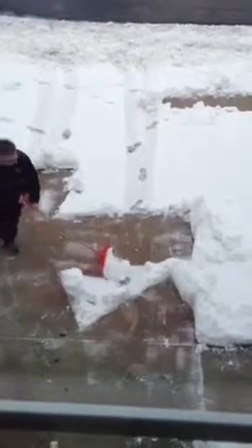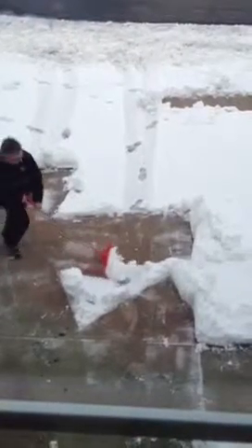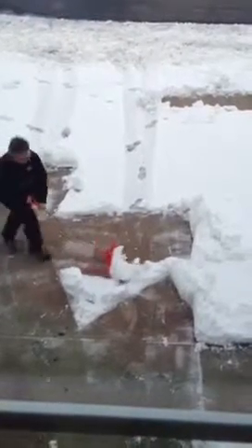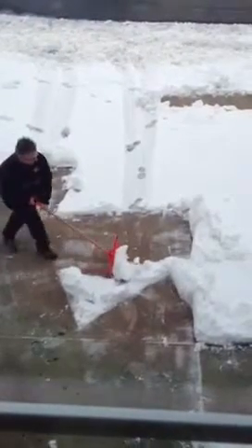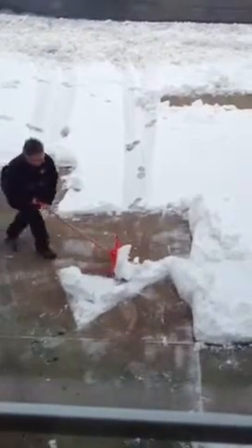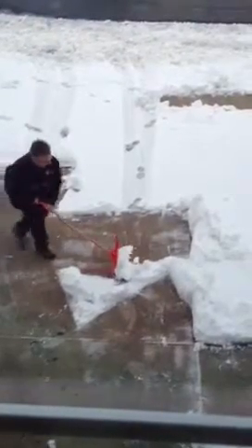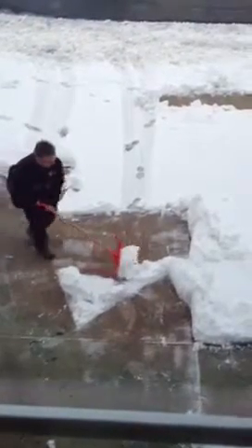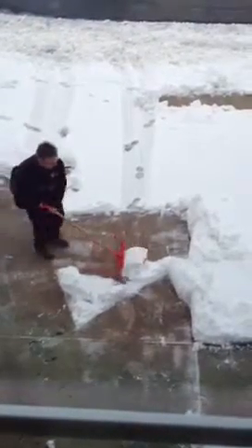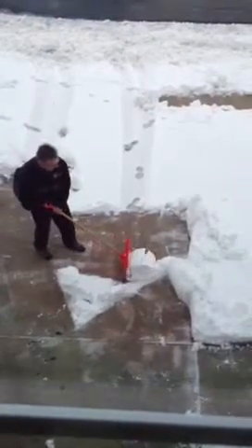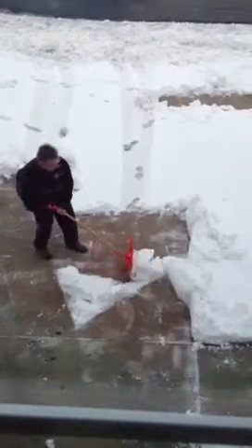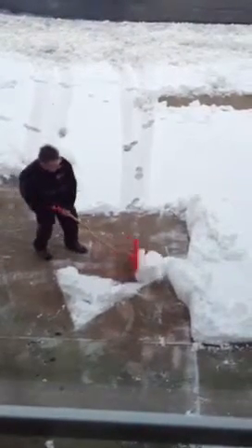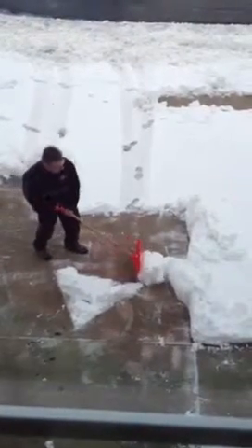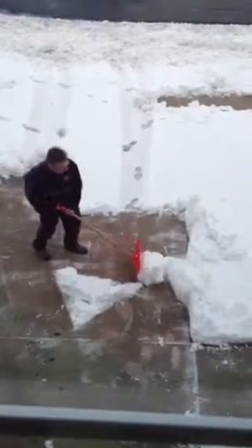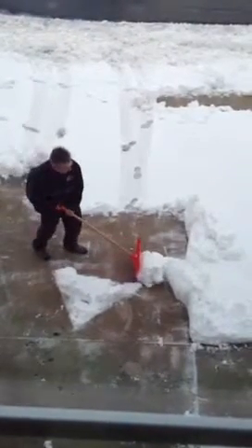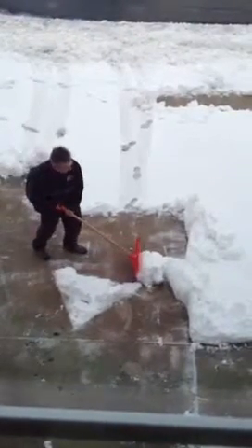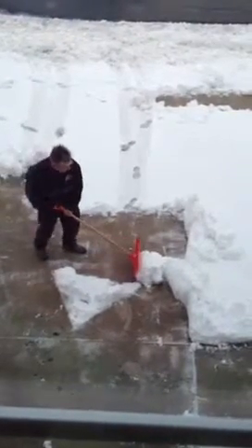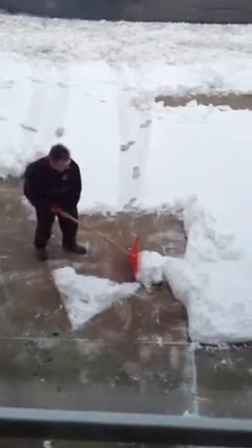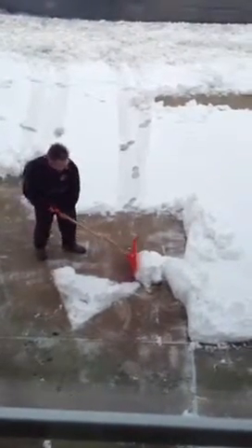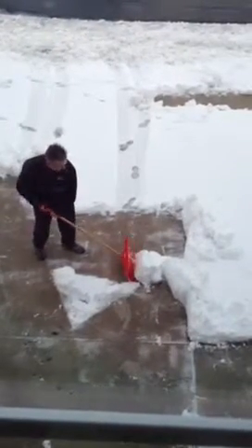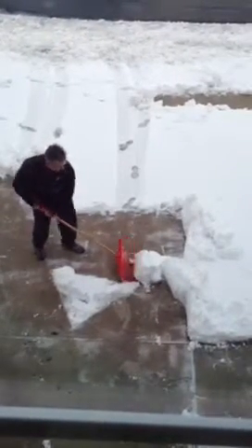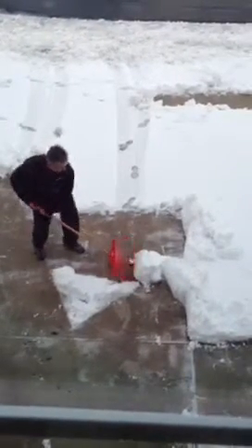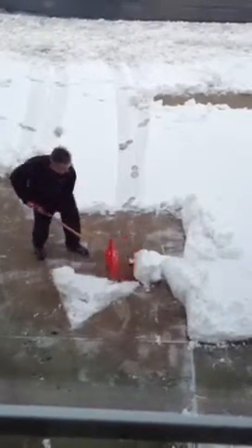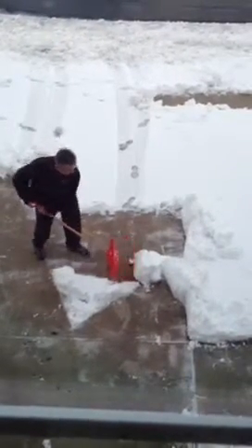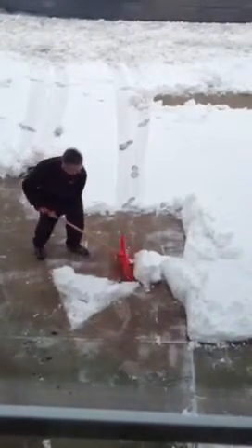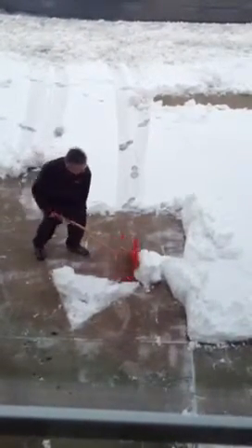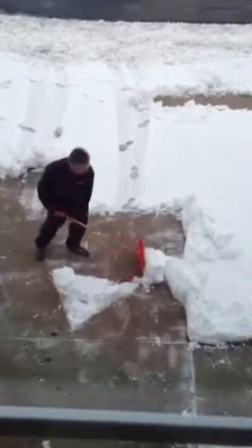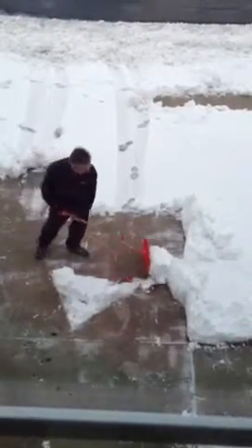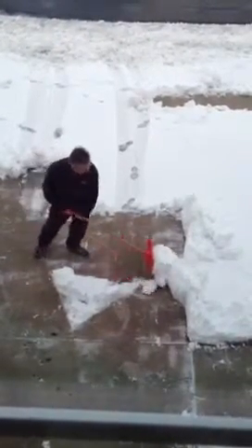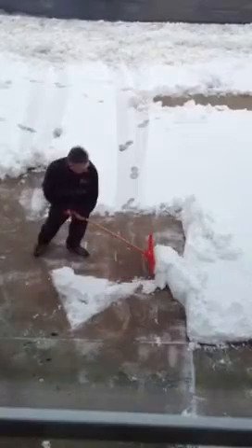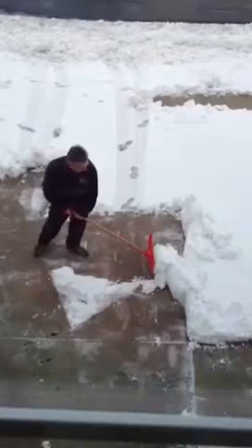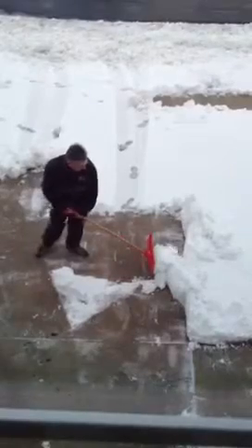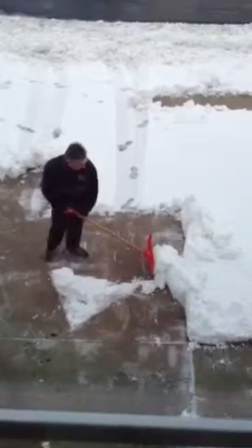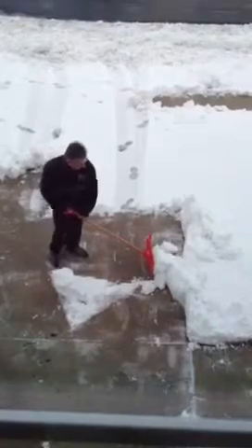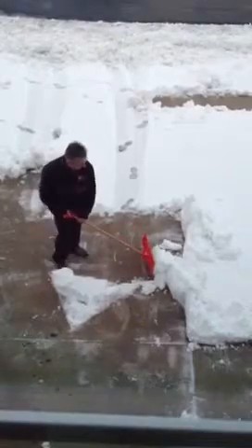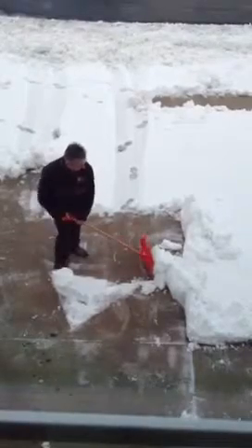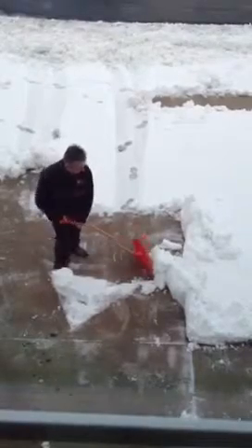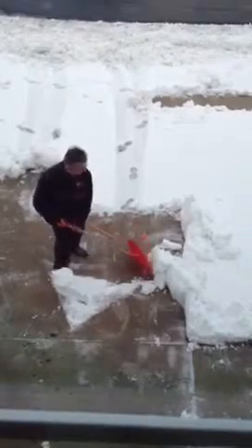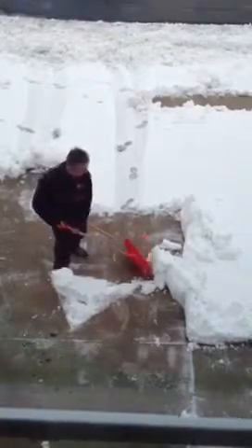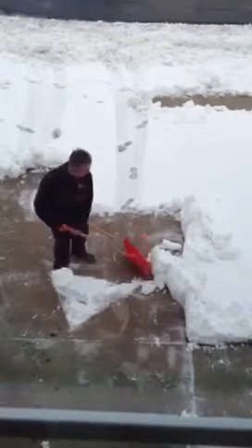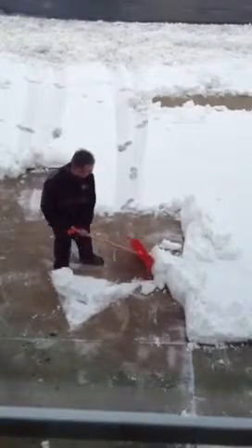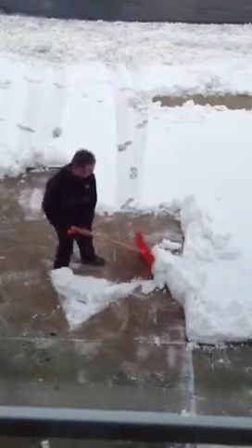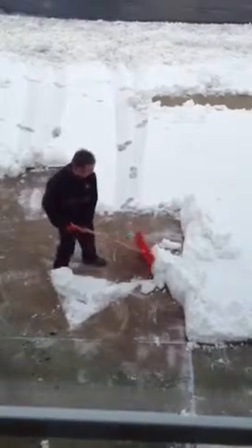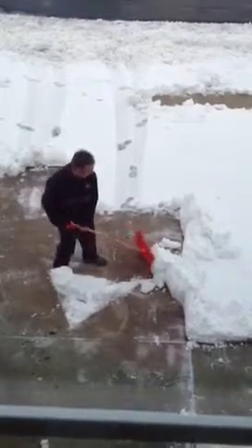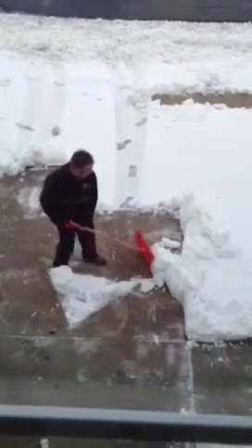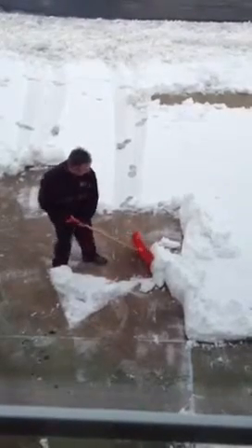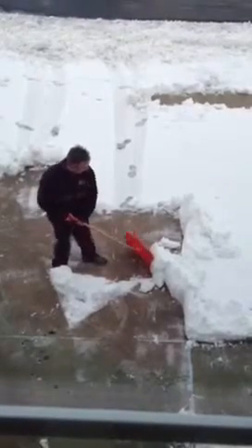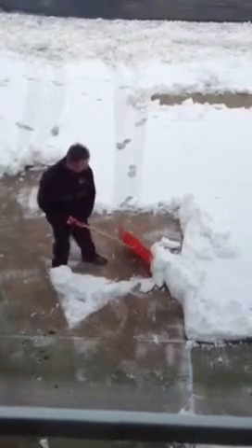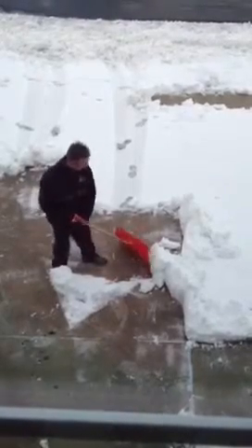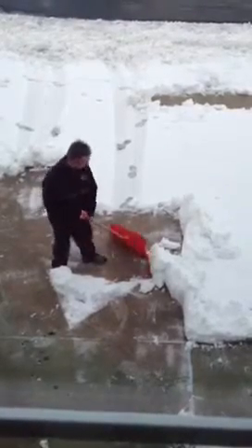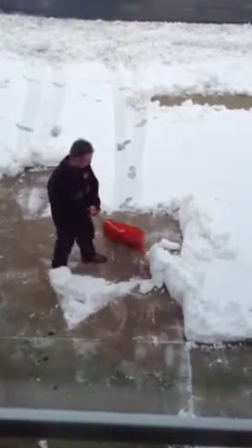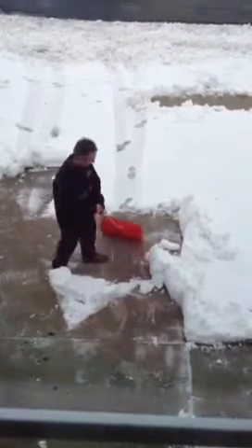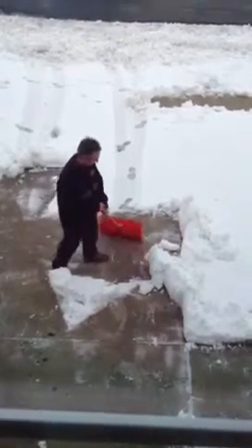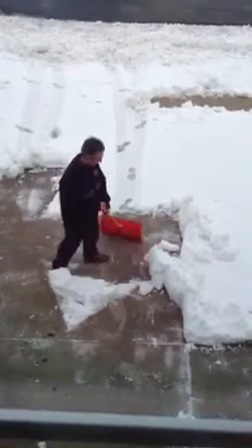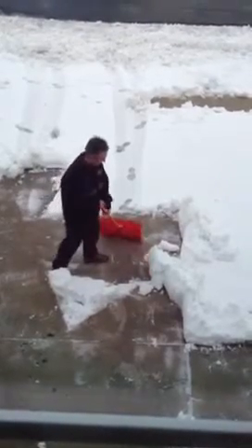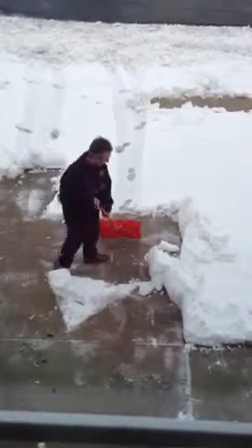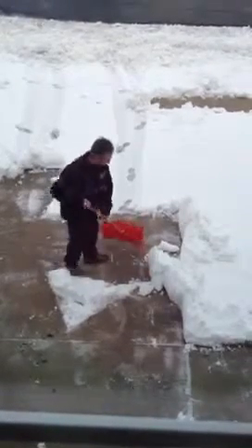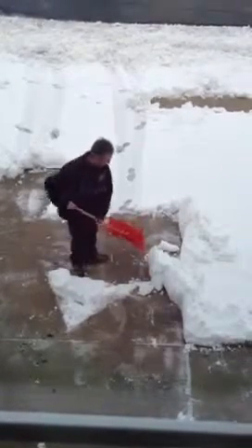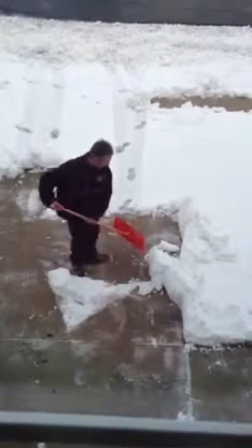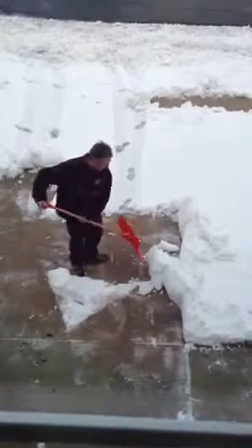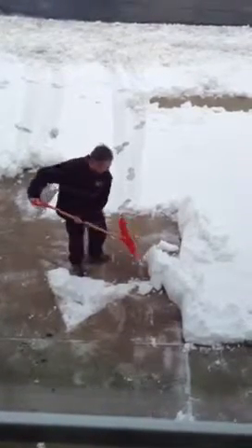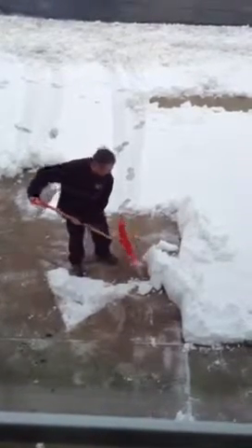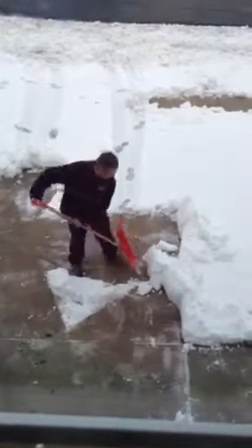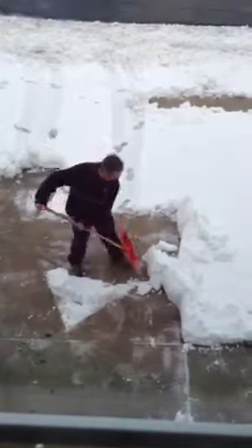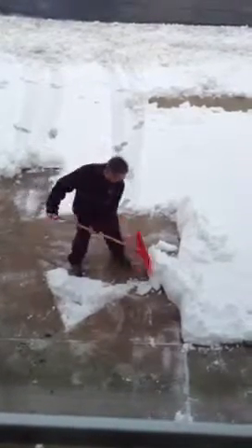This is what you call the shovel, step, kick, and shuffle.